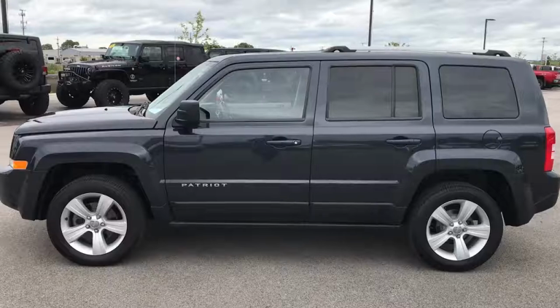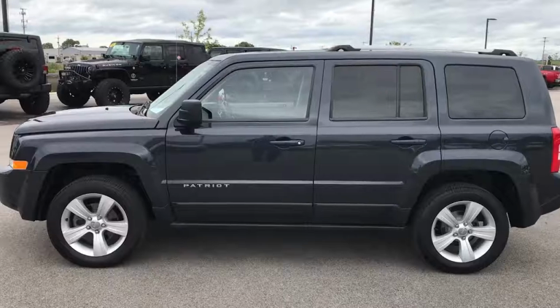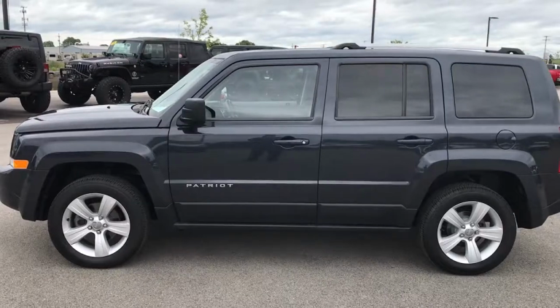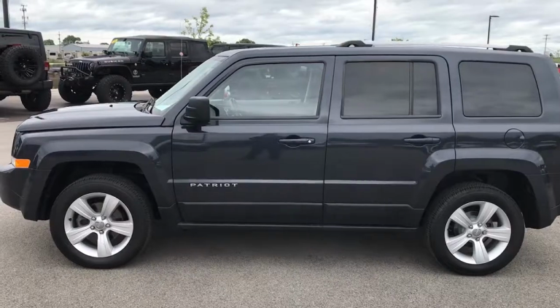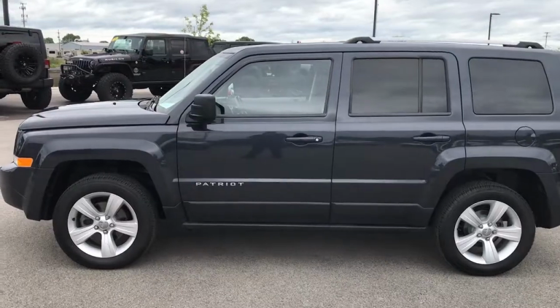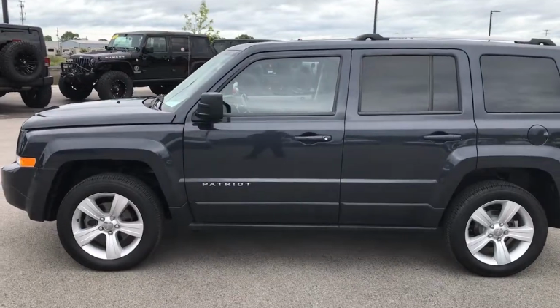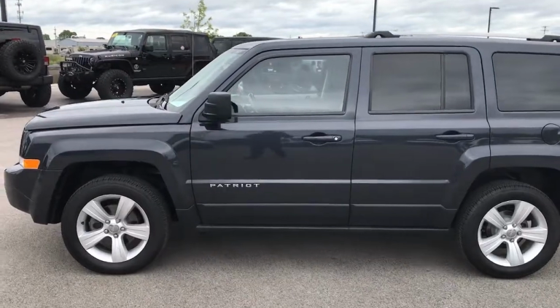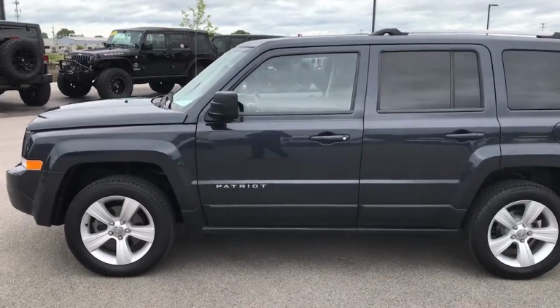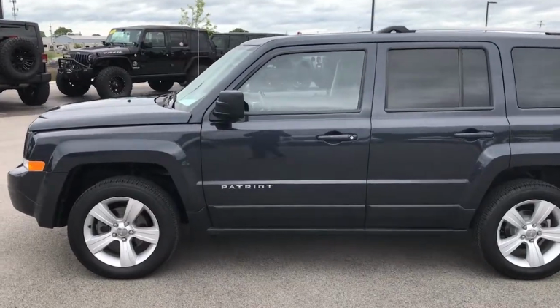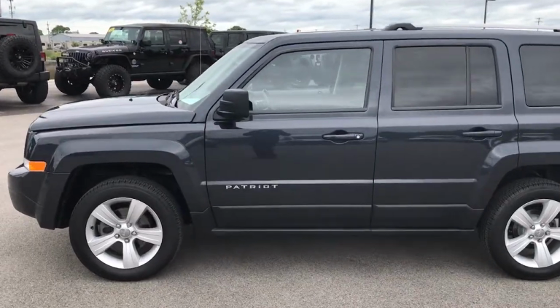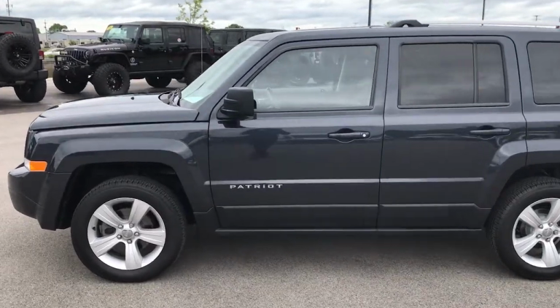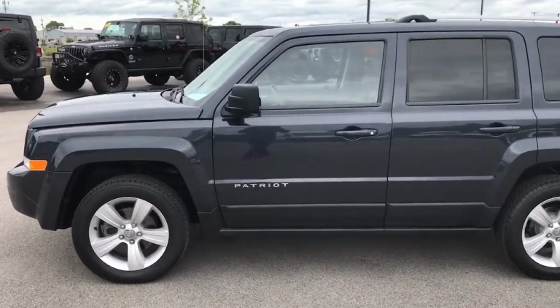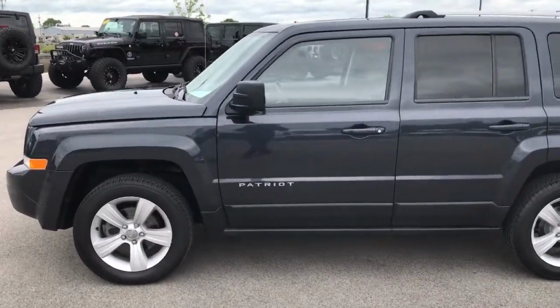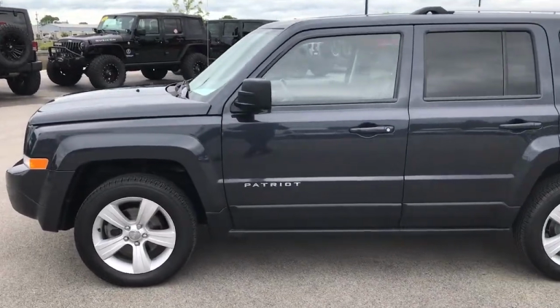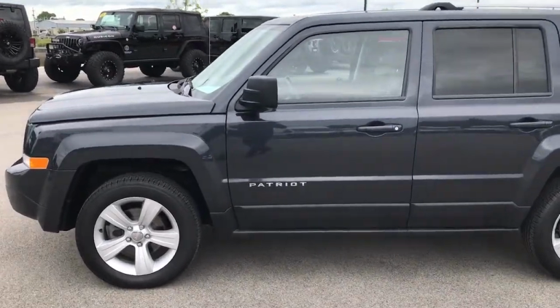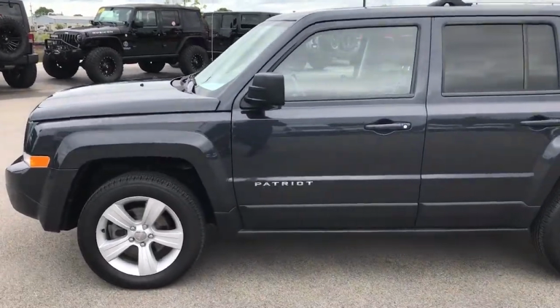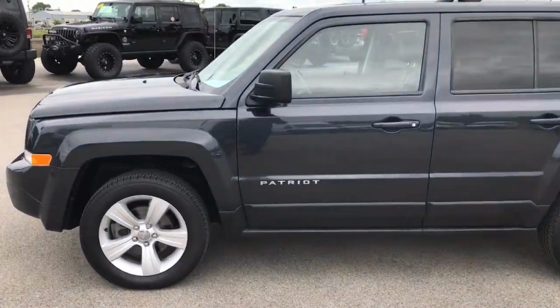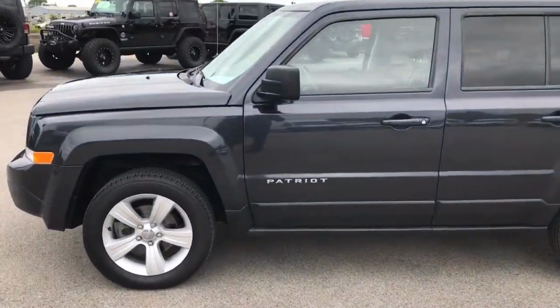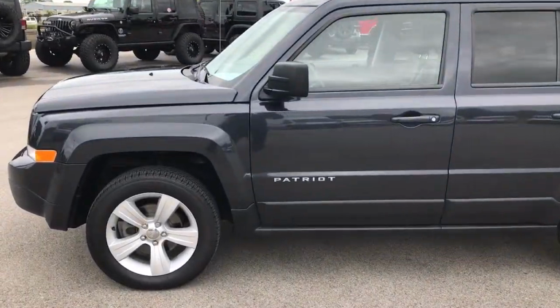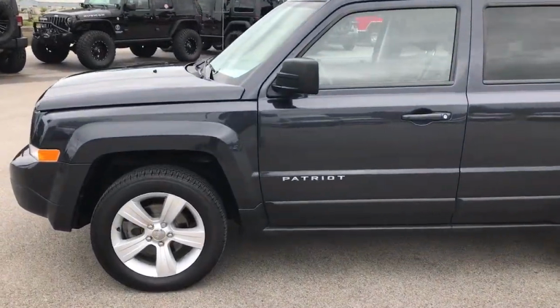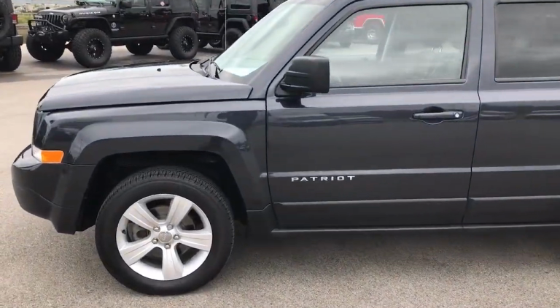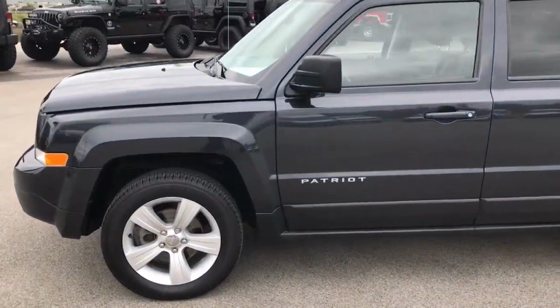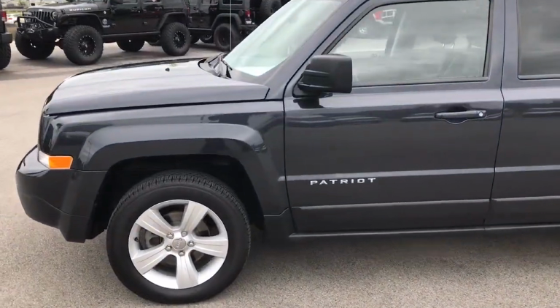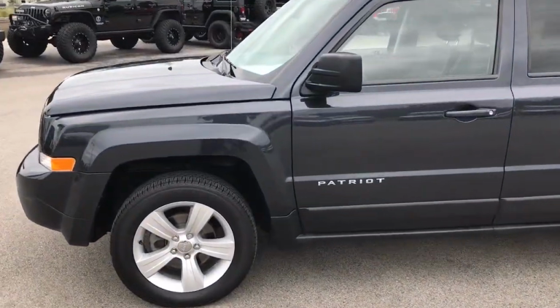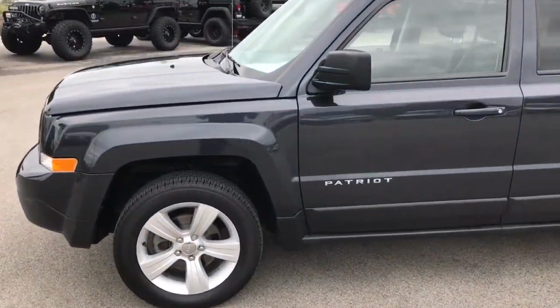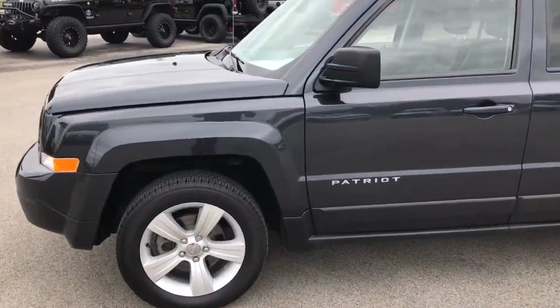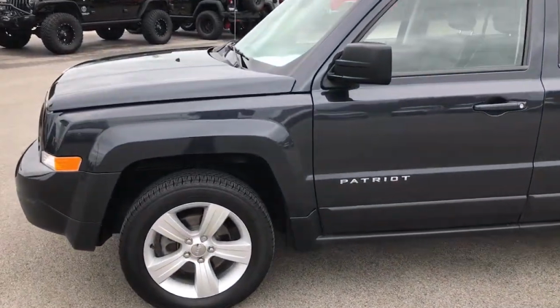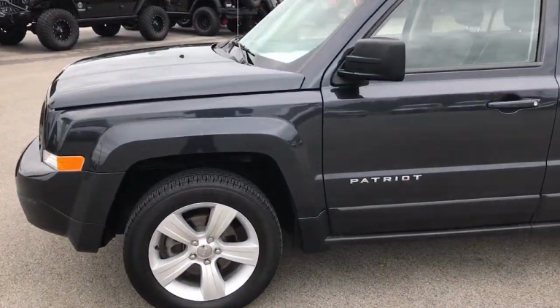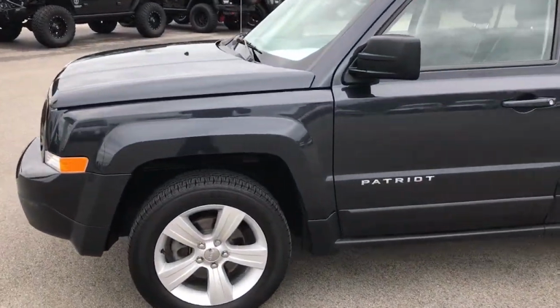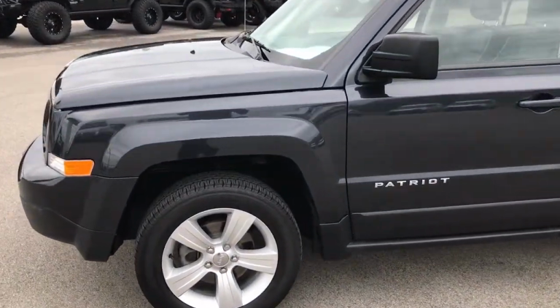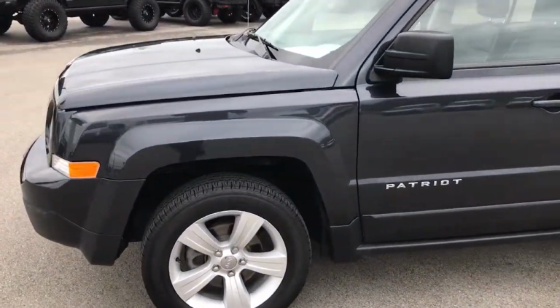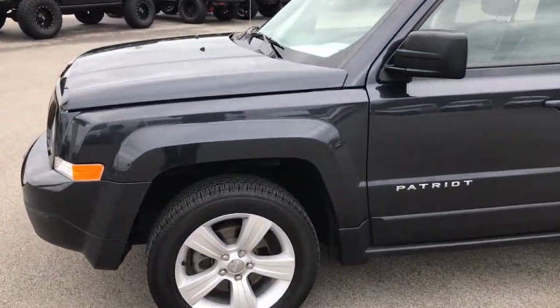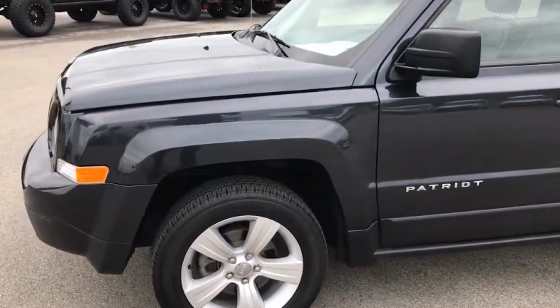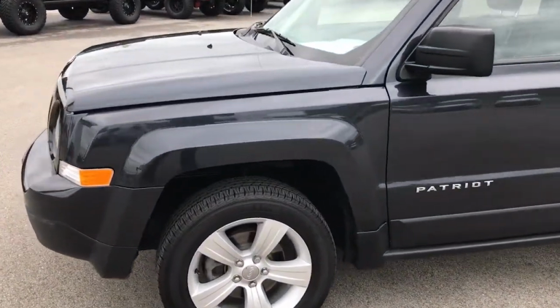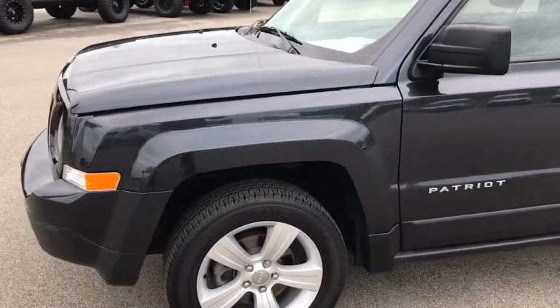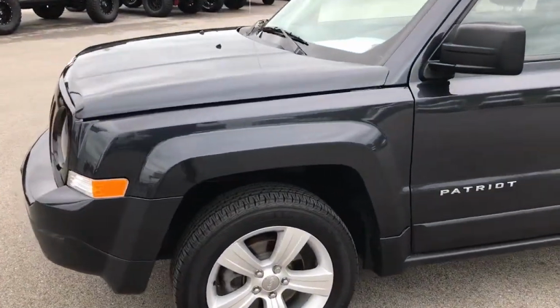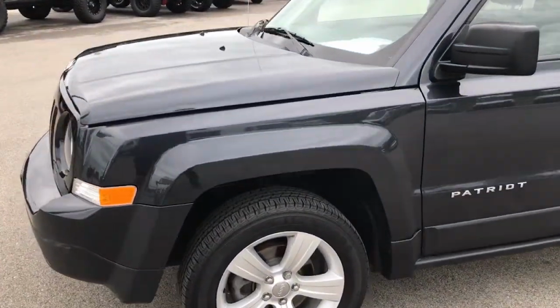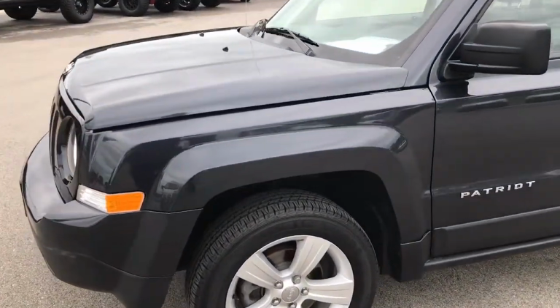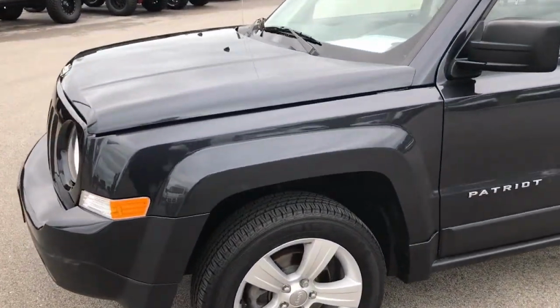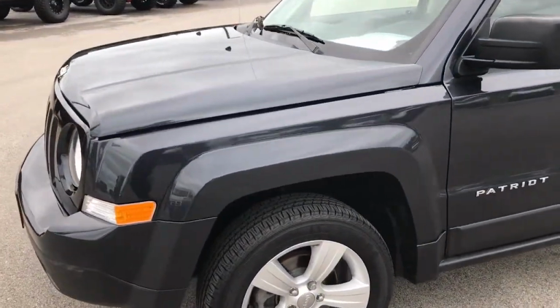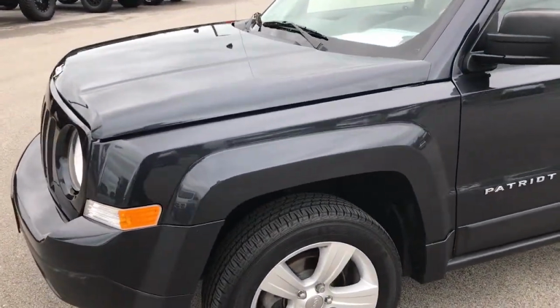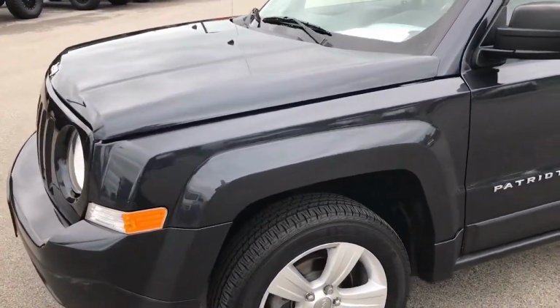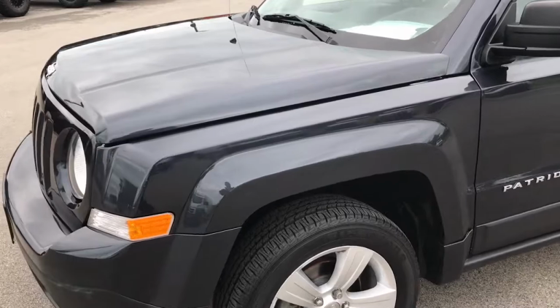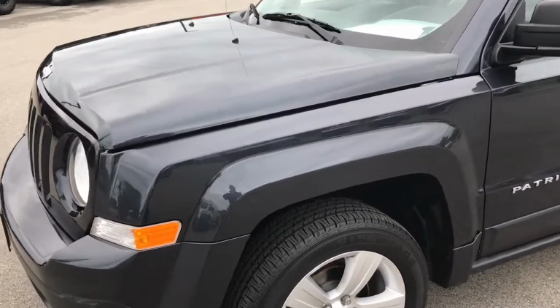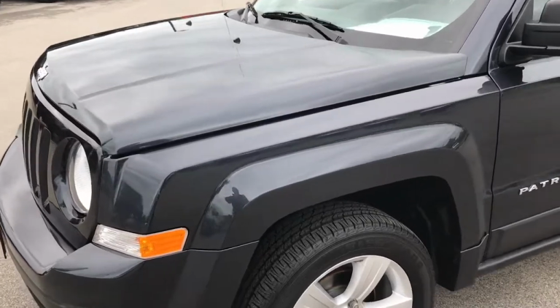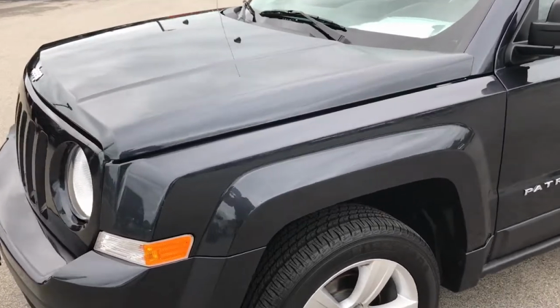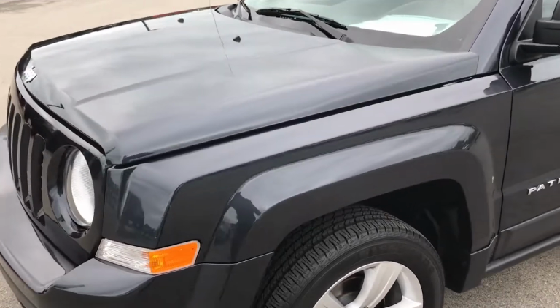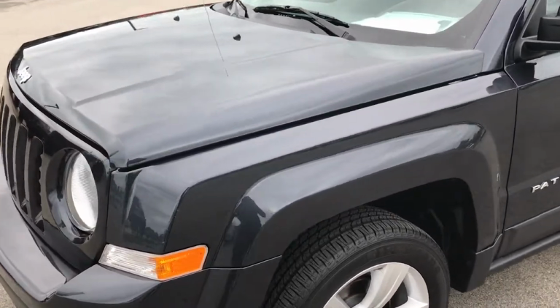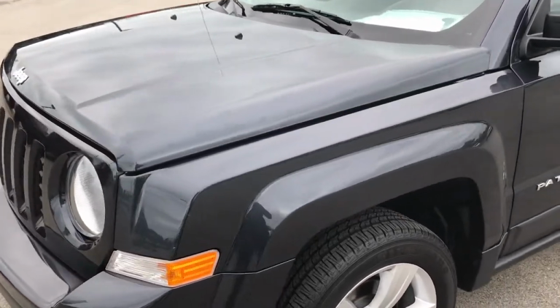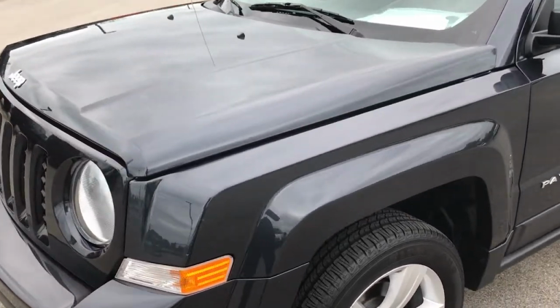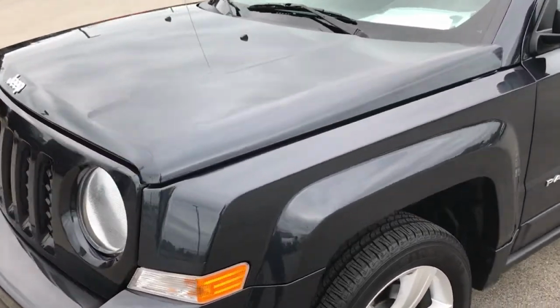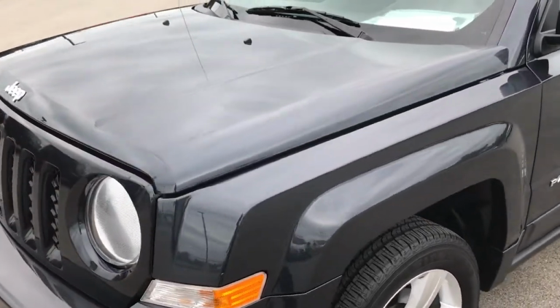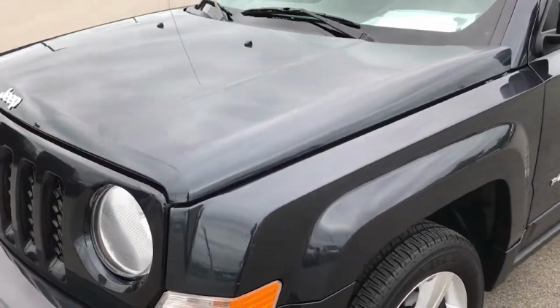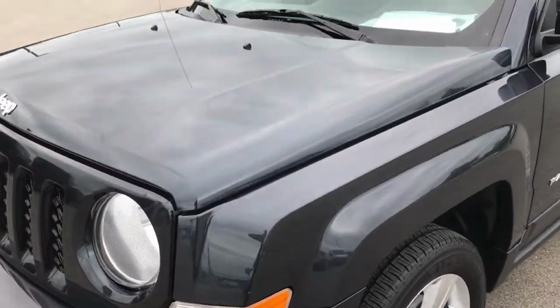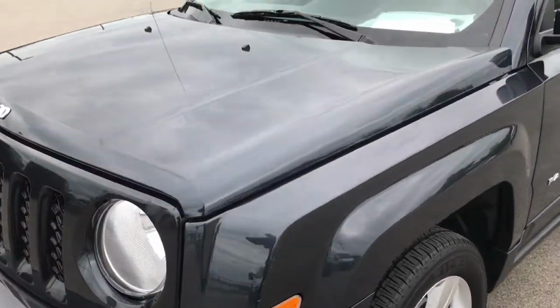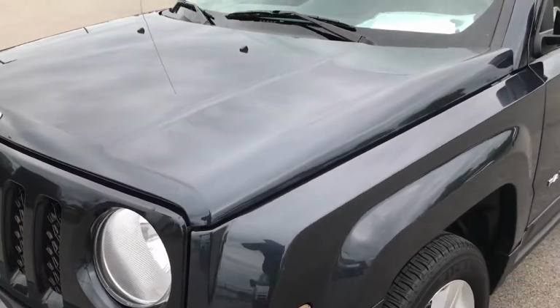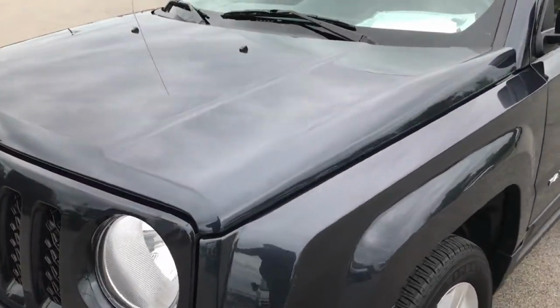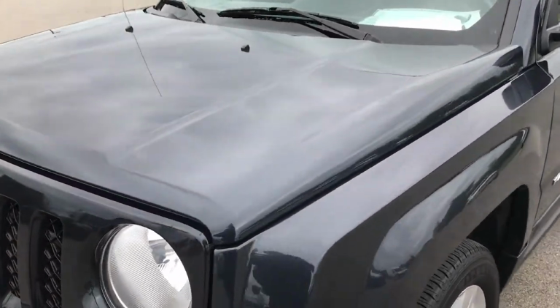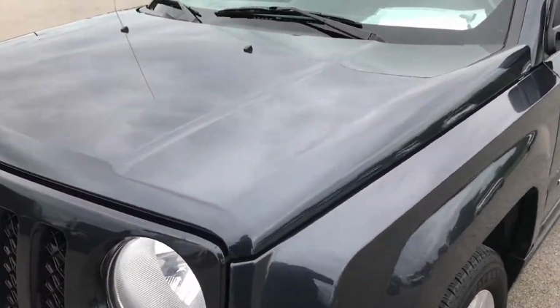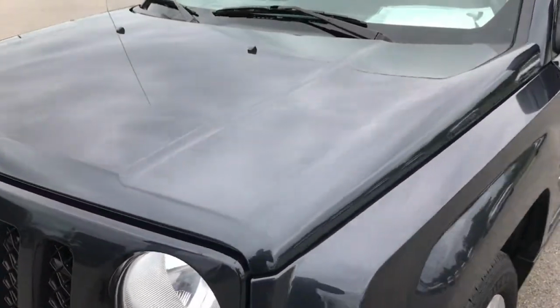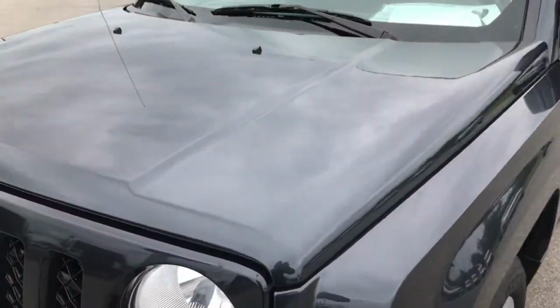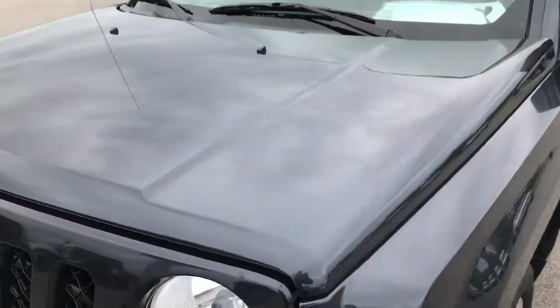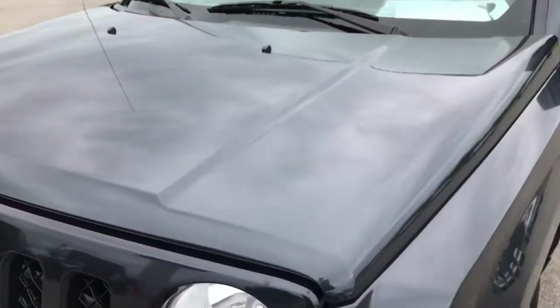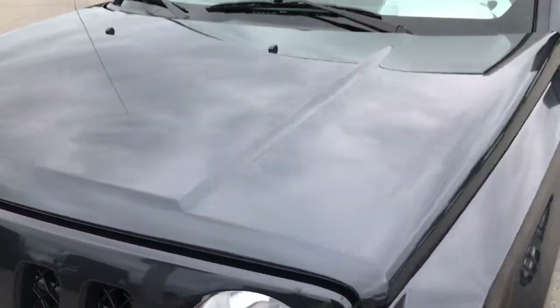This is stock number 9153X, a 2014 Jeep Patriot. This vehicle has a 2.4 liter inline 4 motor.